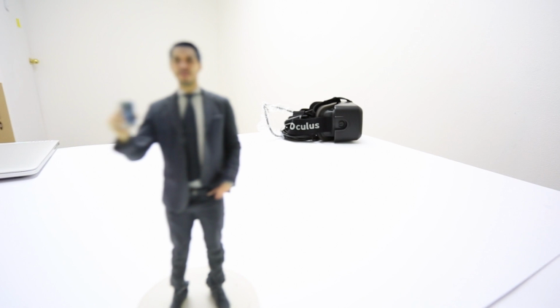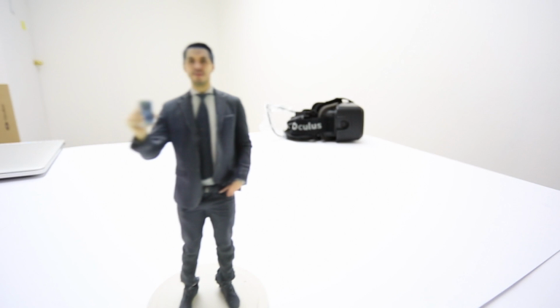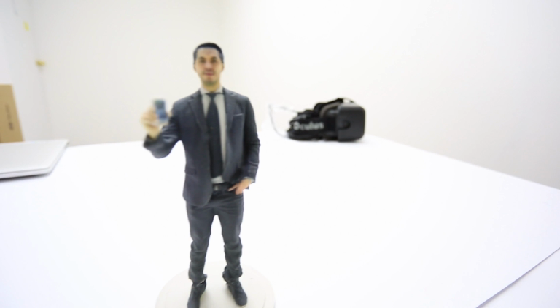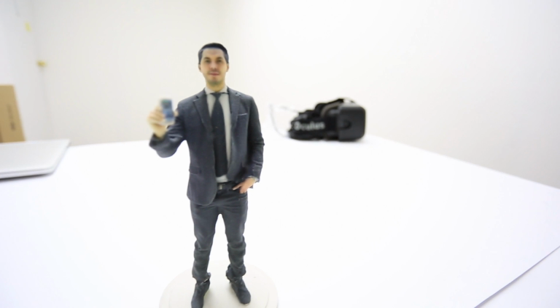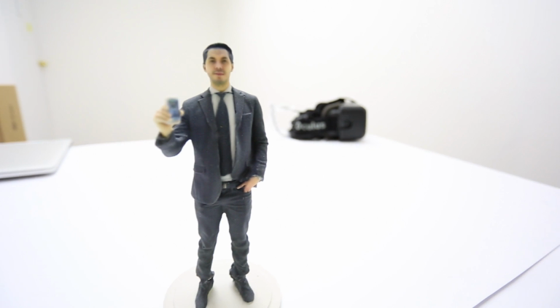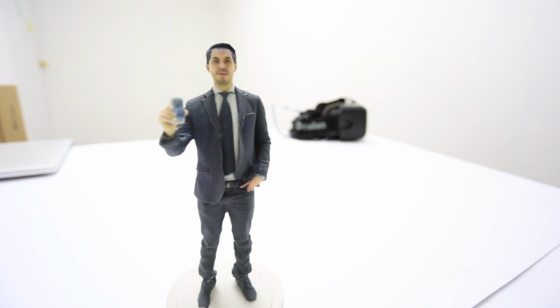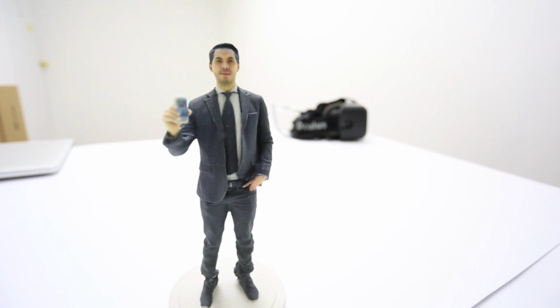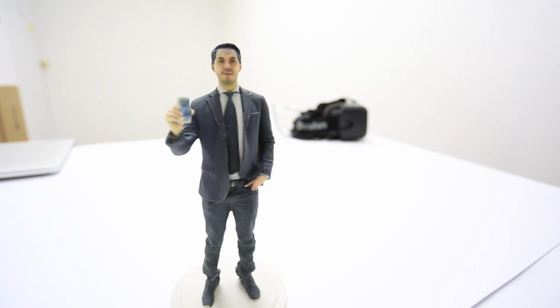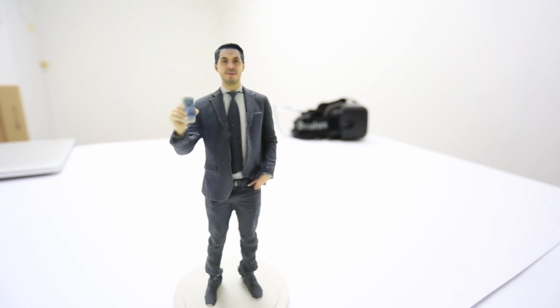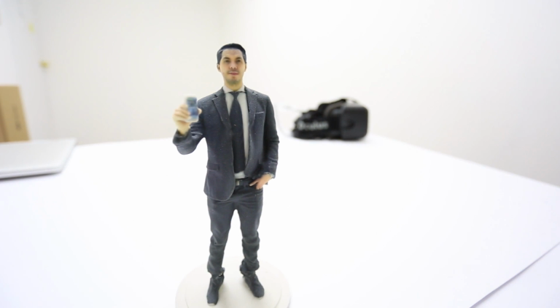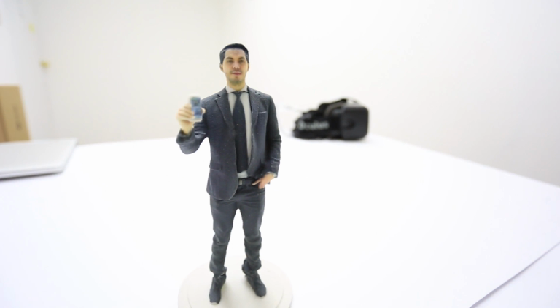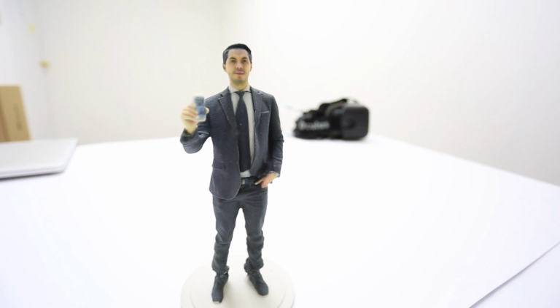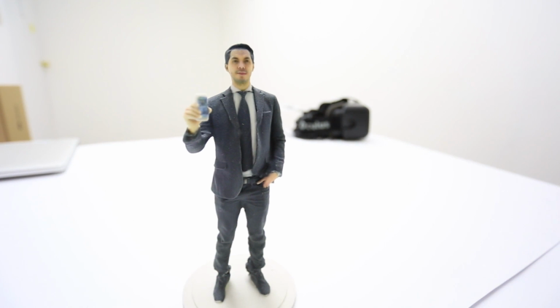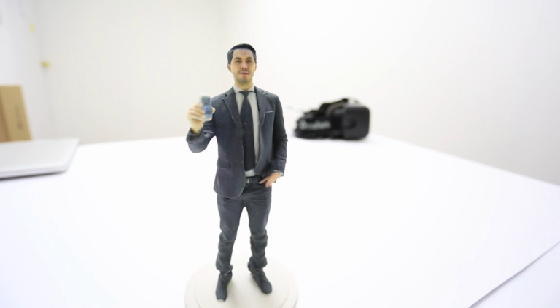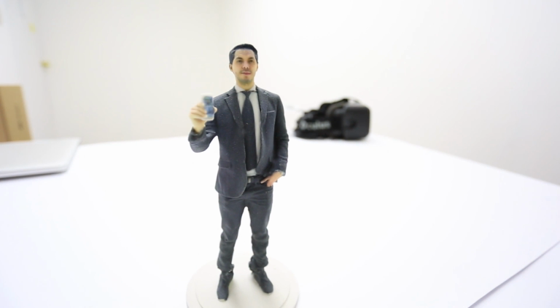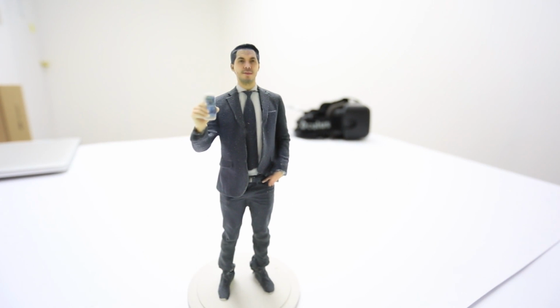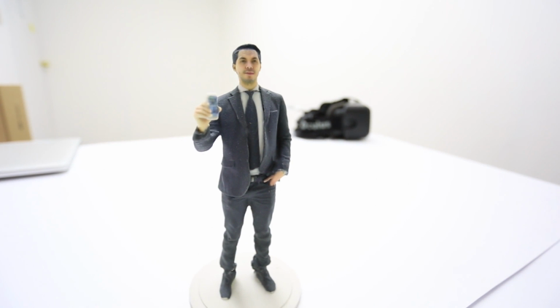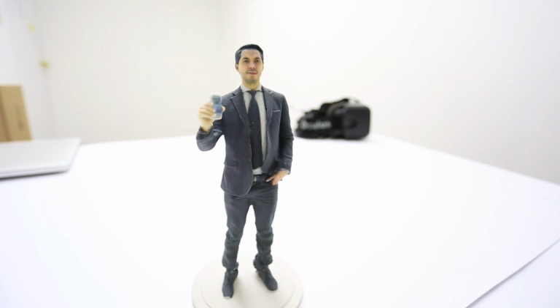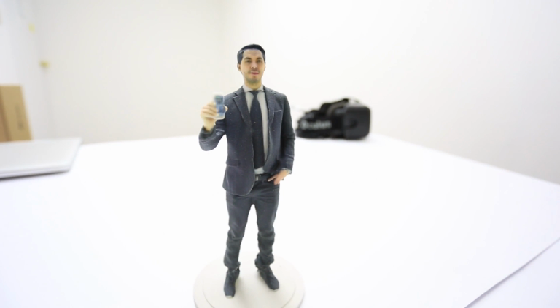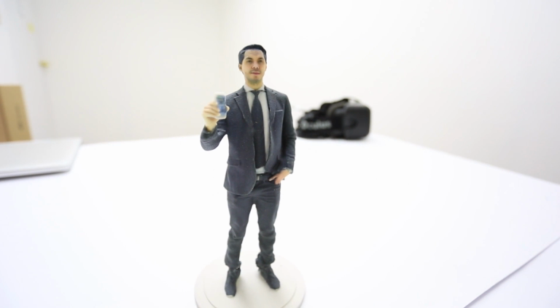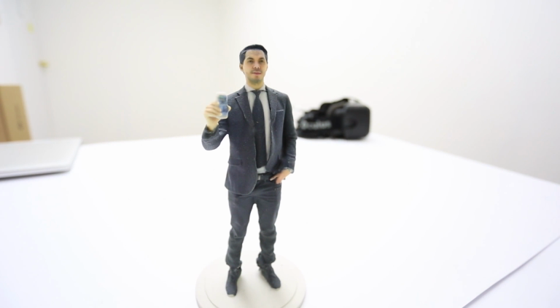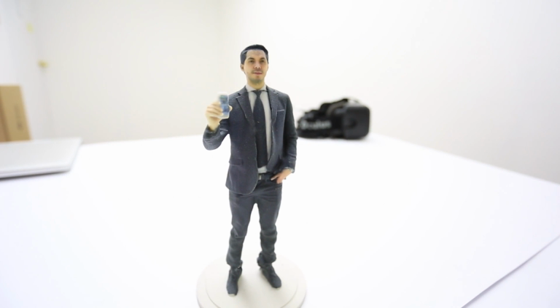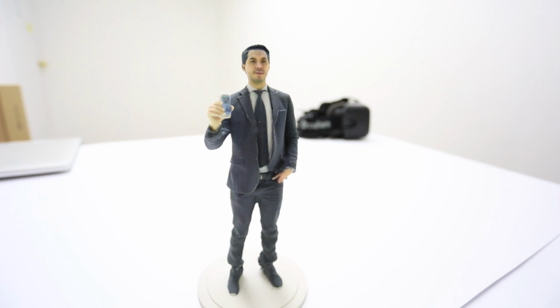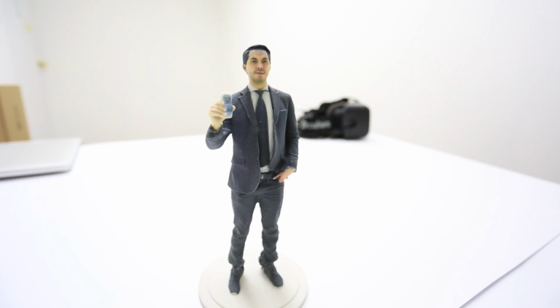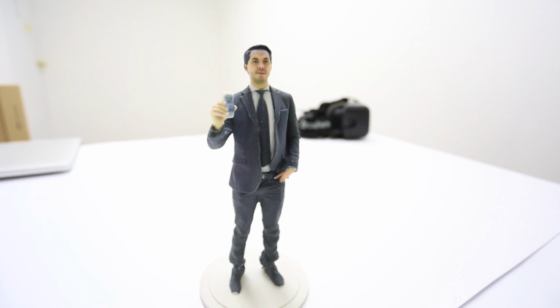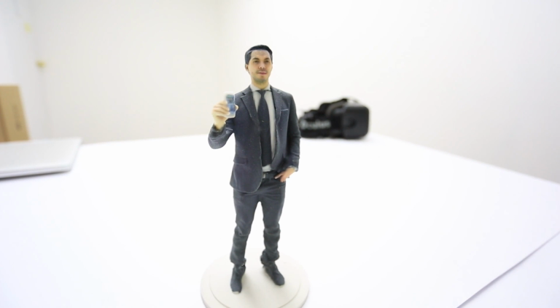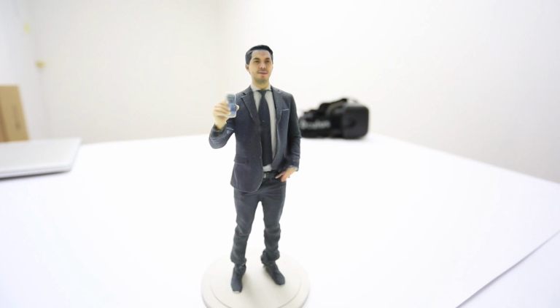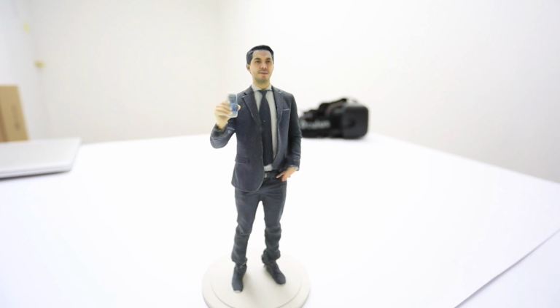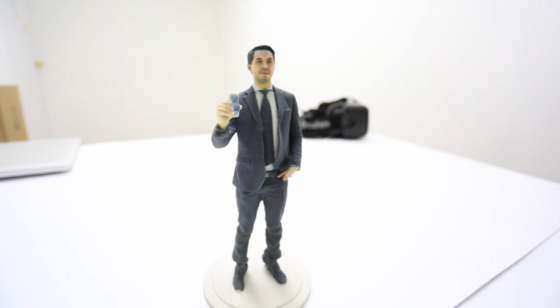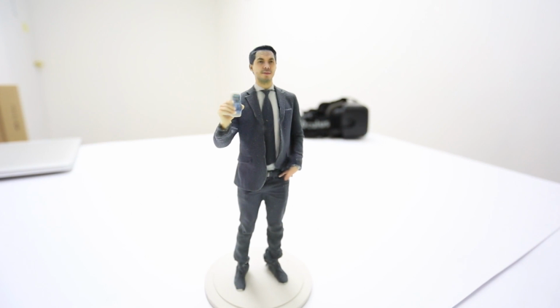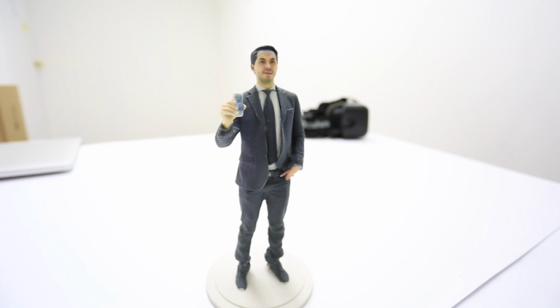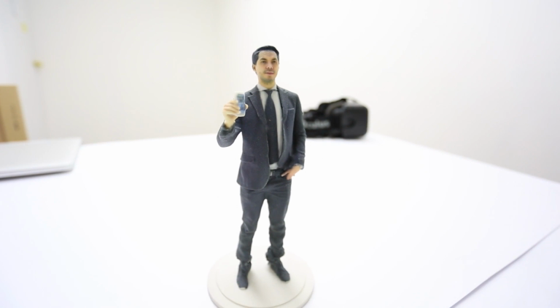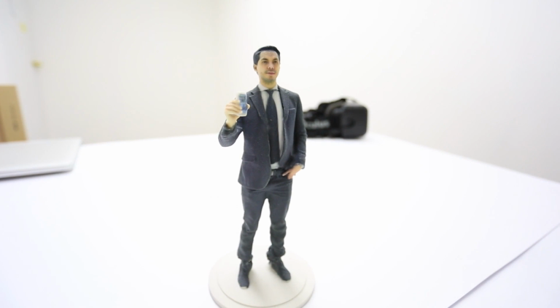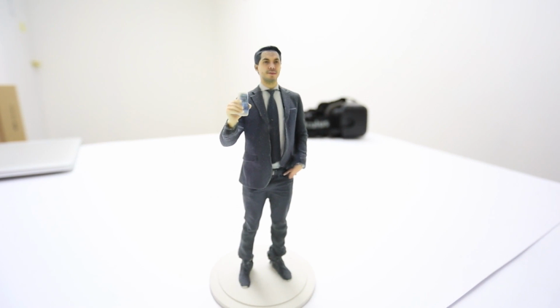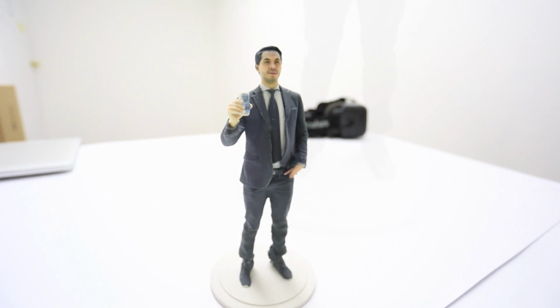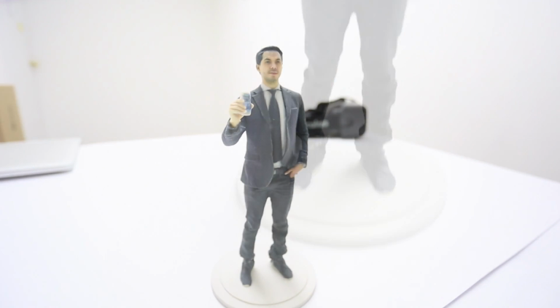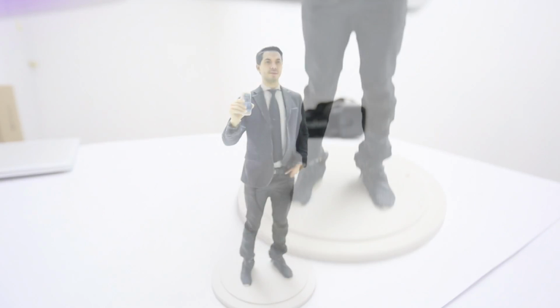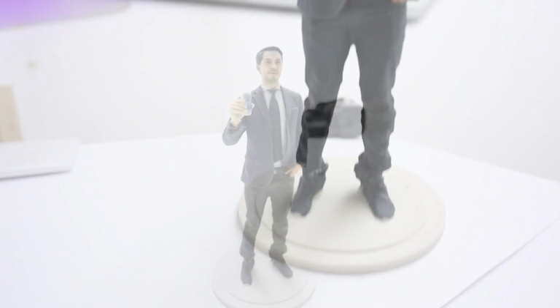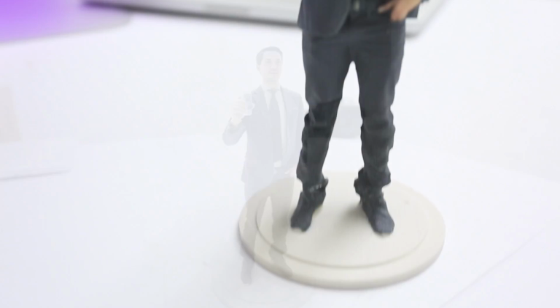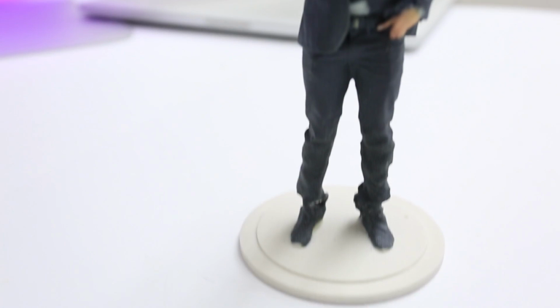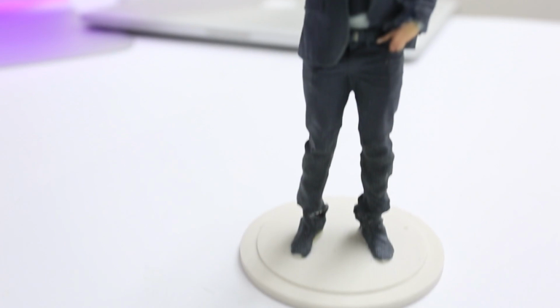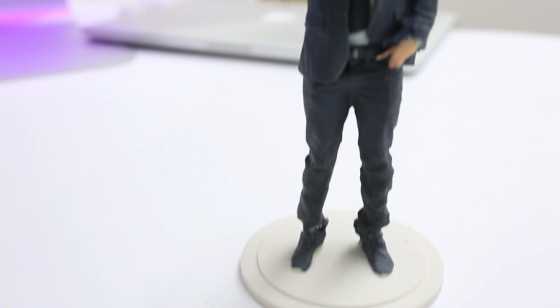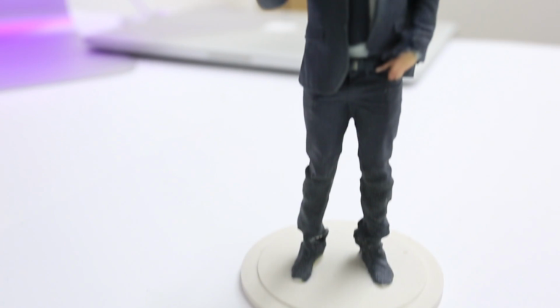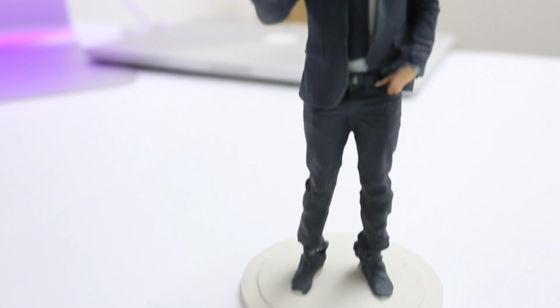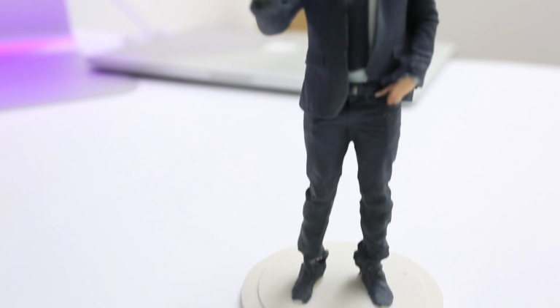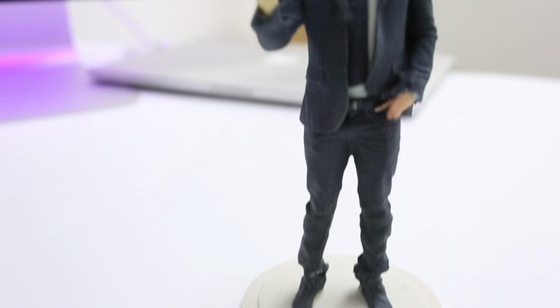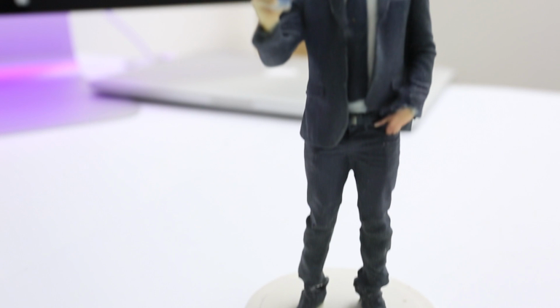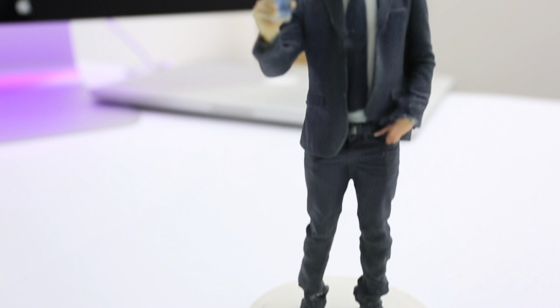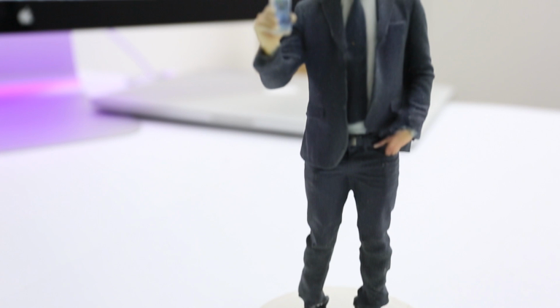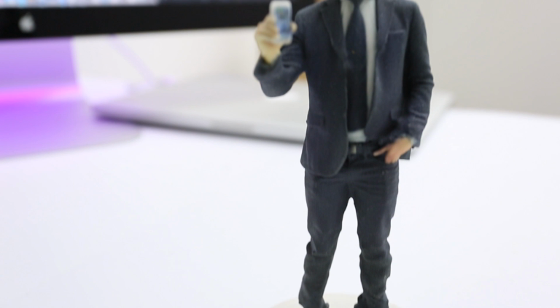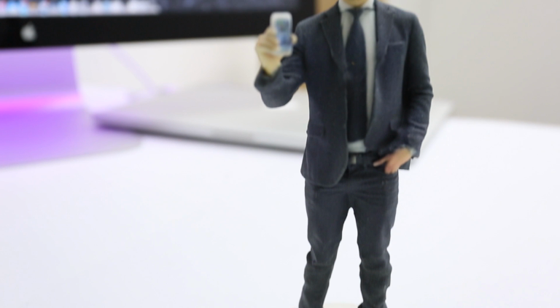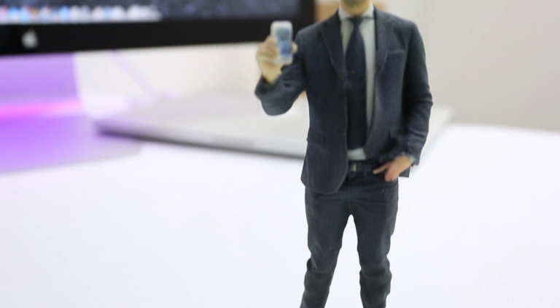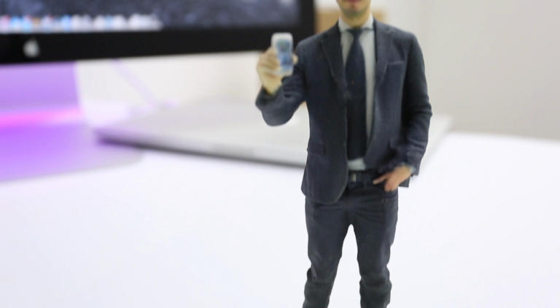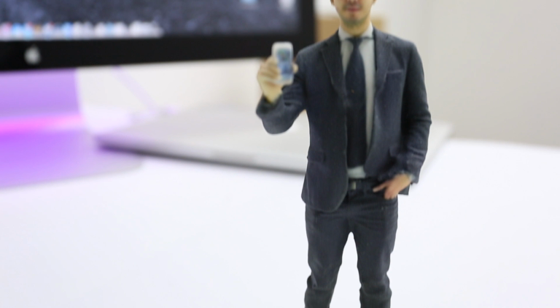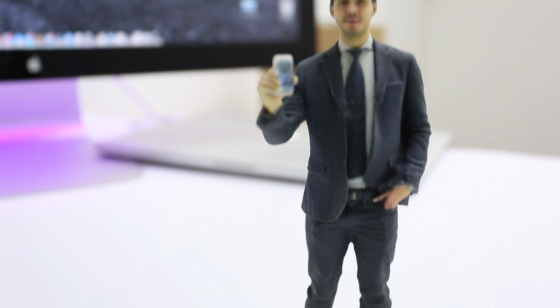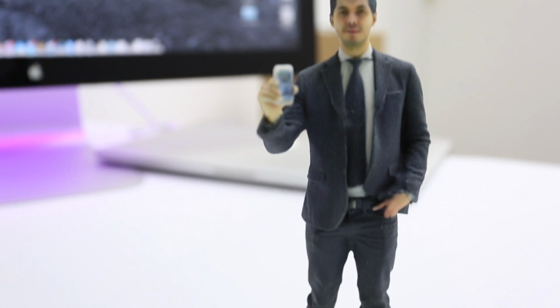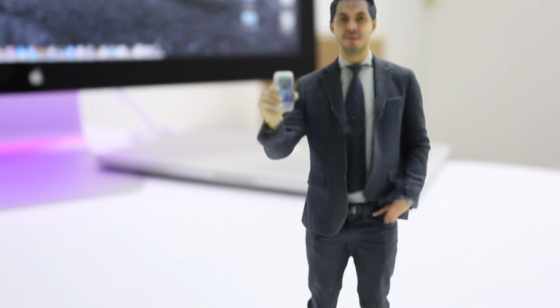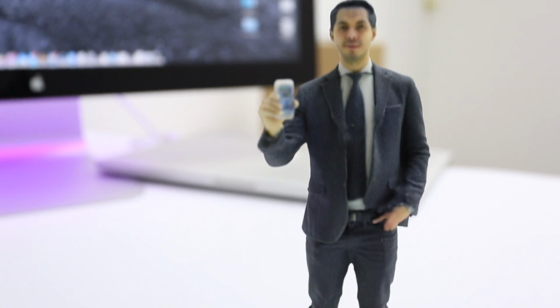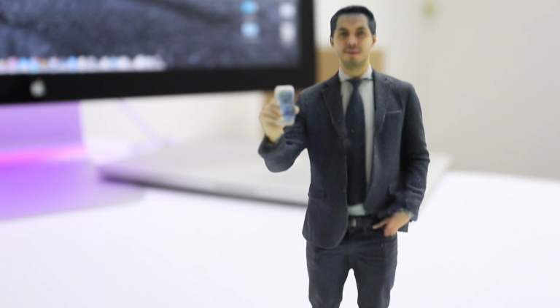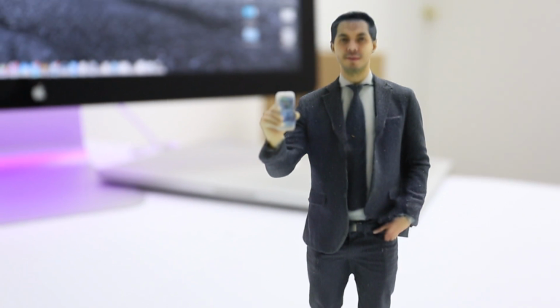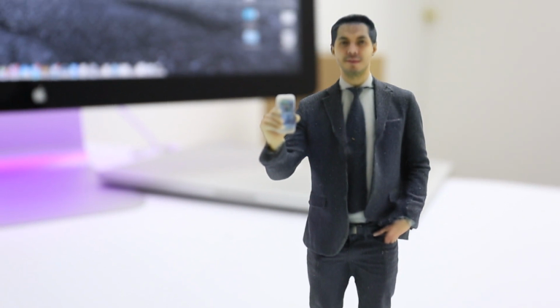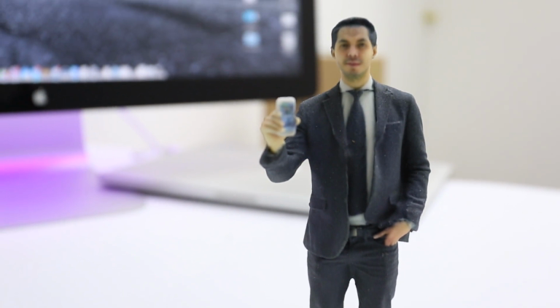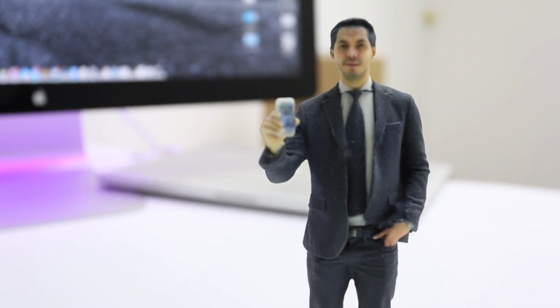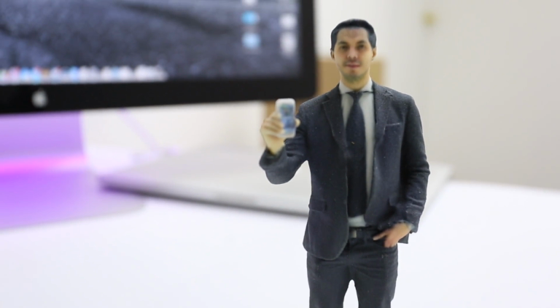What is up guys, Cristian here from Unlock River, and in today's video I'll show you how to get your own 3D selfie, which is a 3D printed replica of yourself.